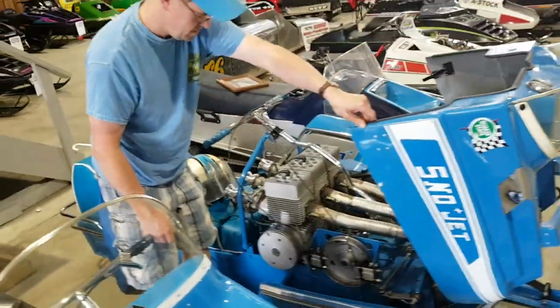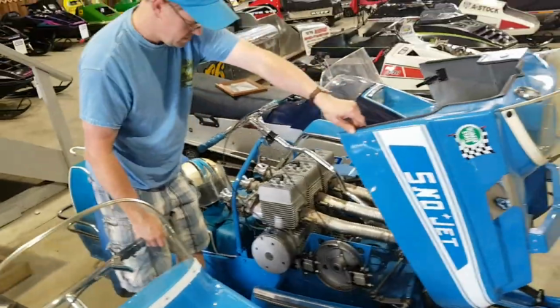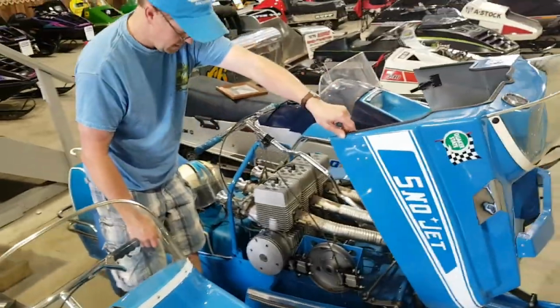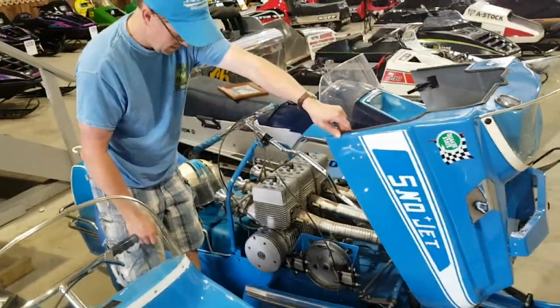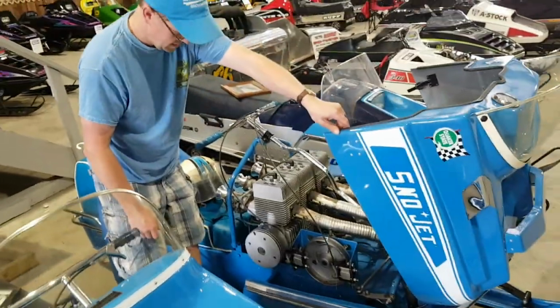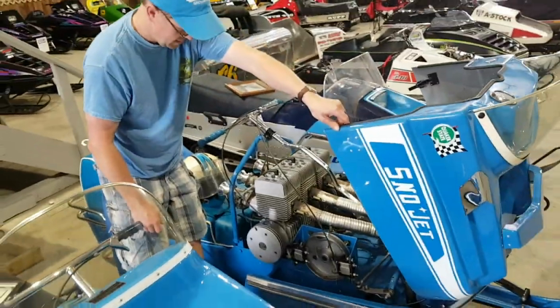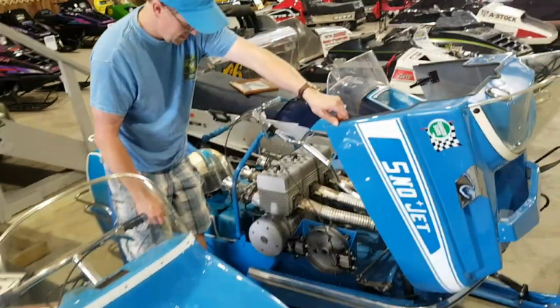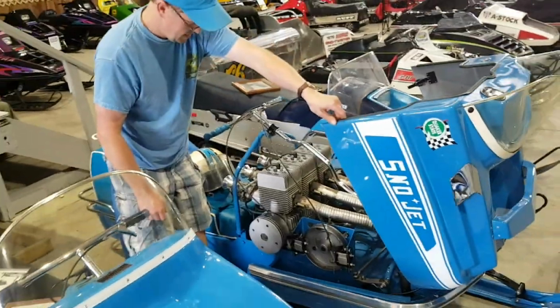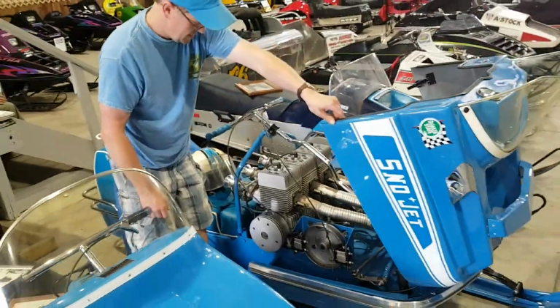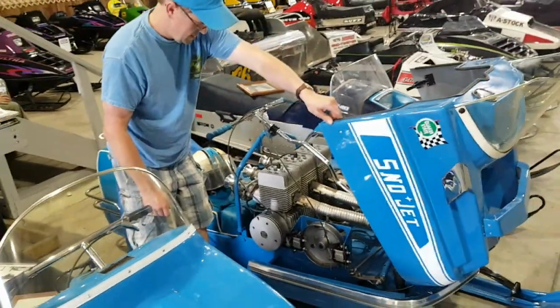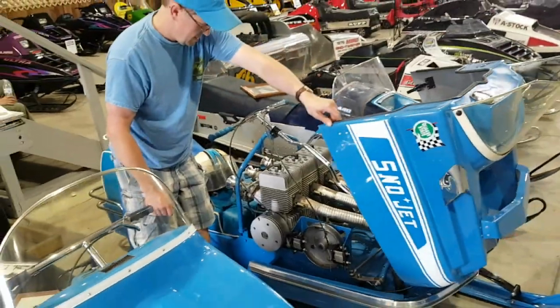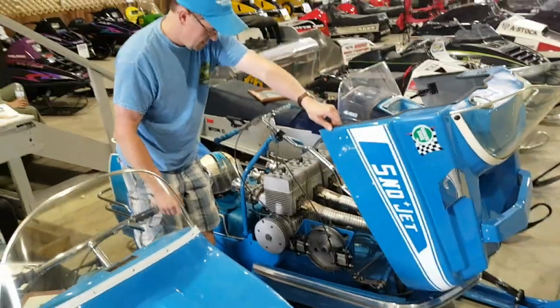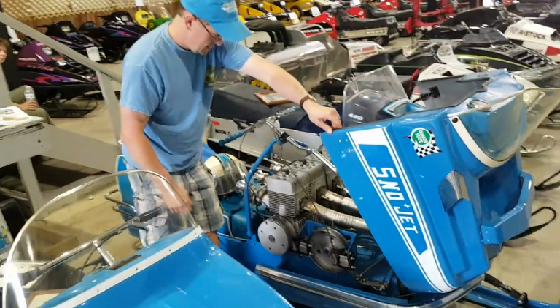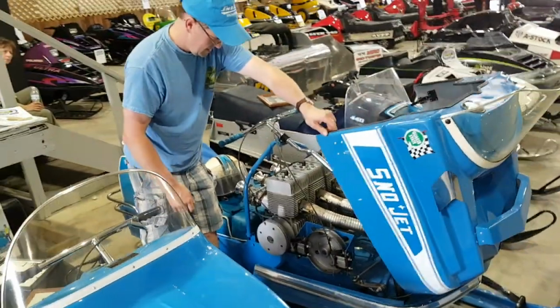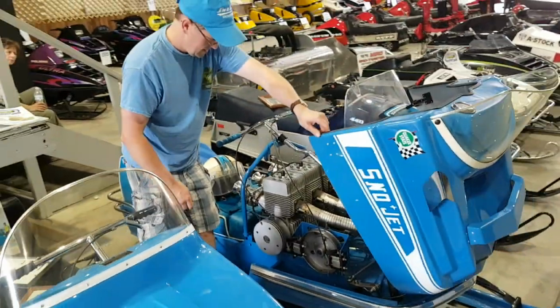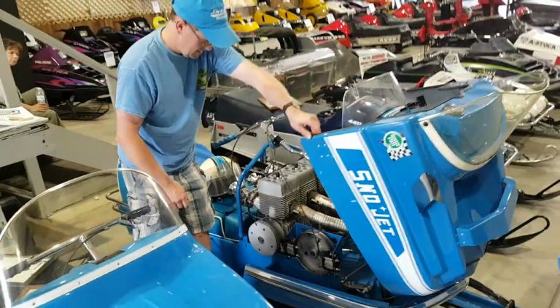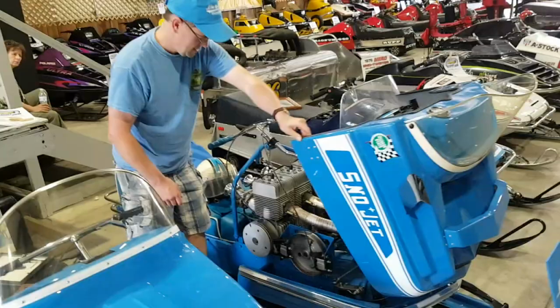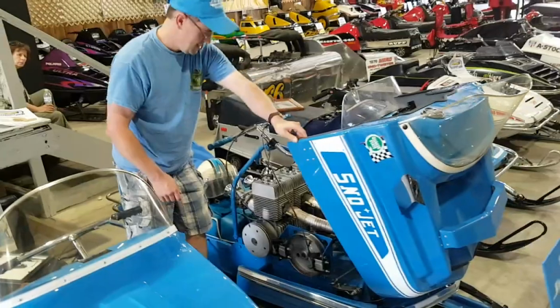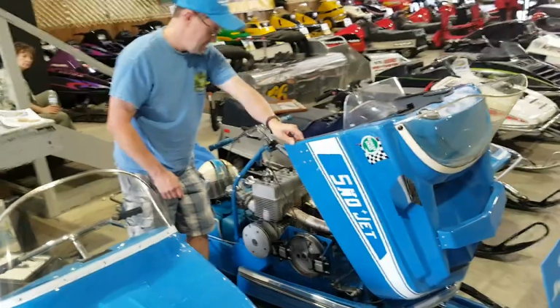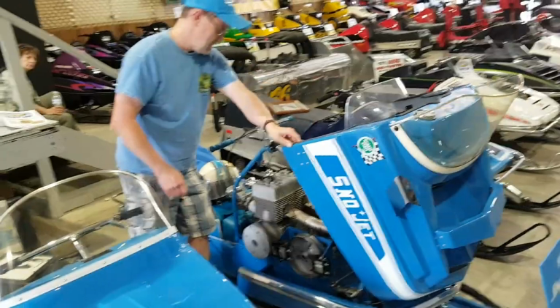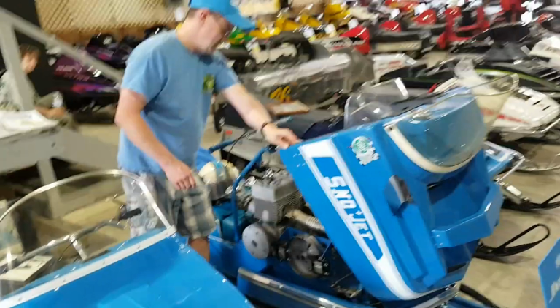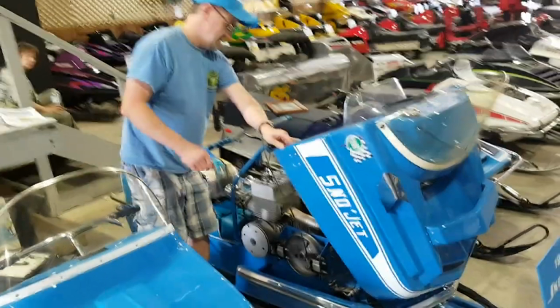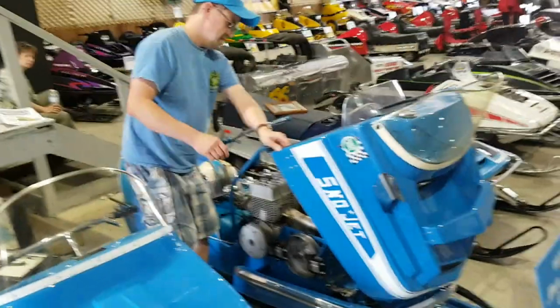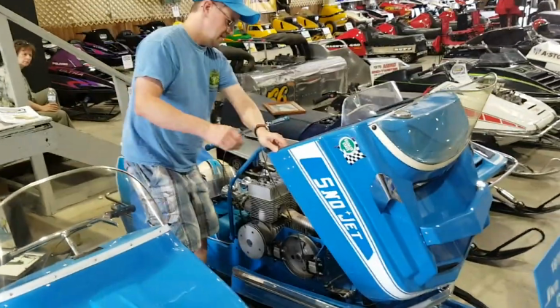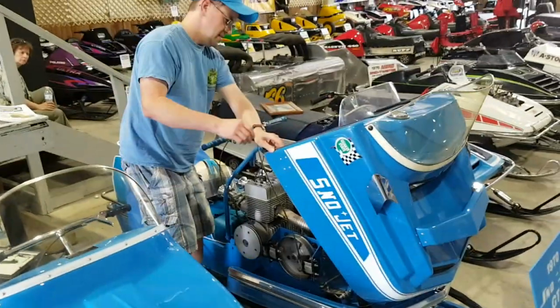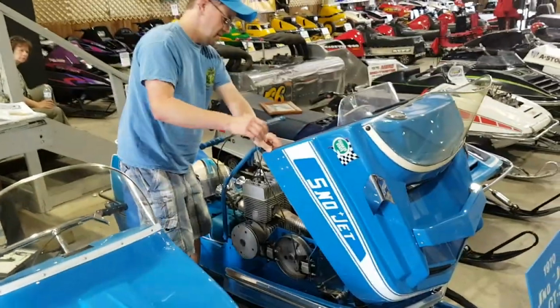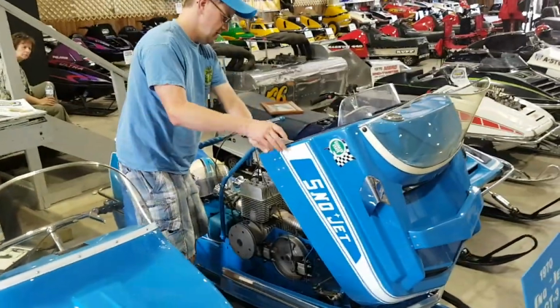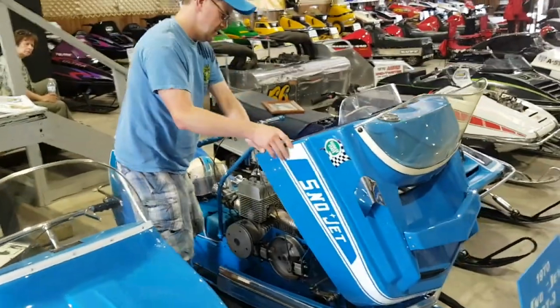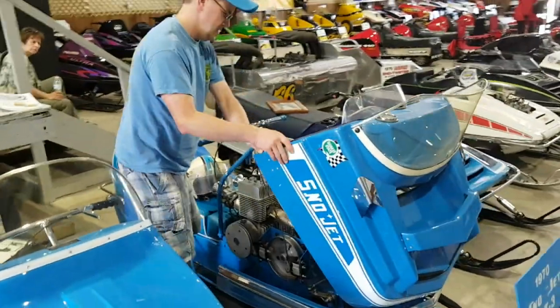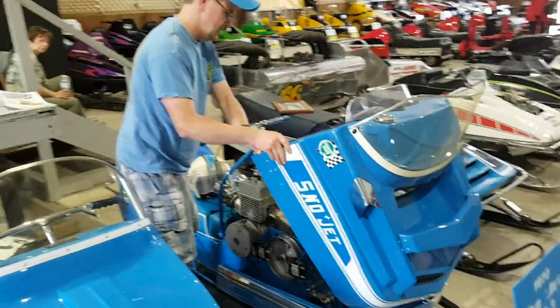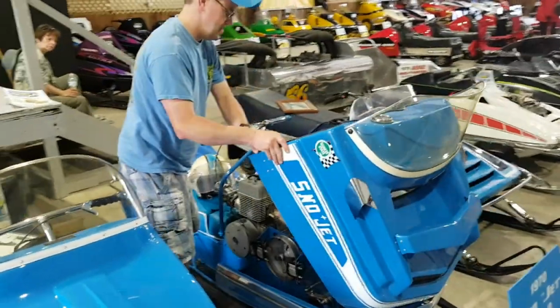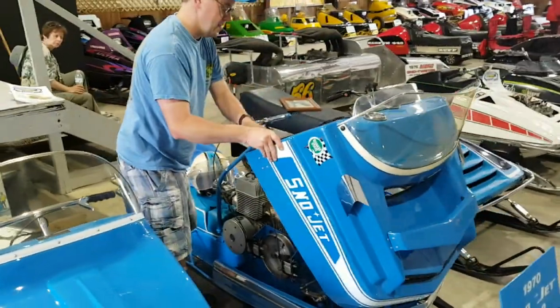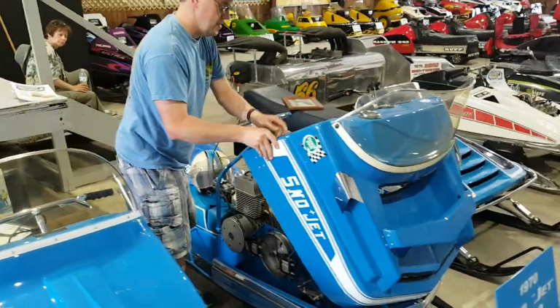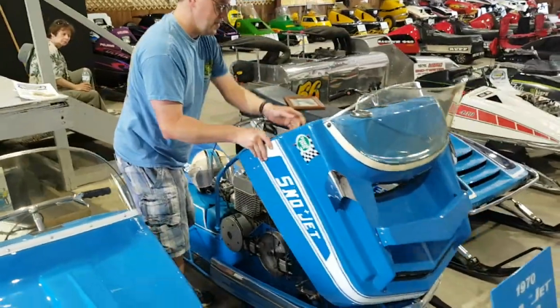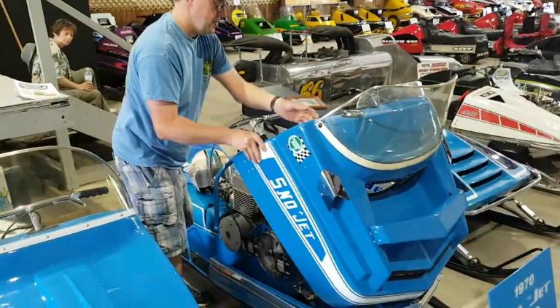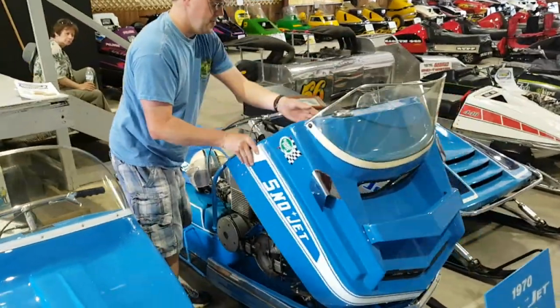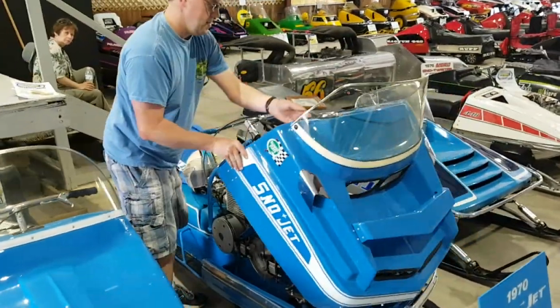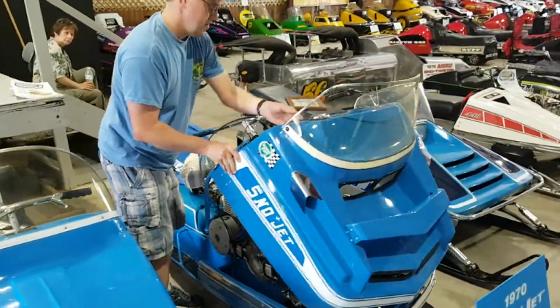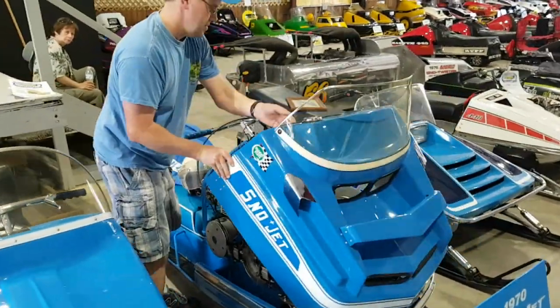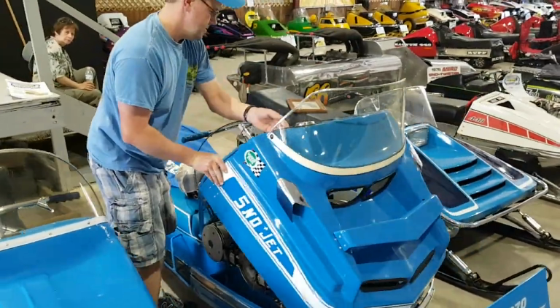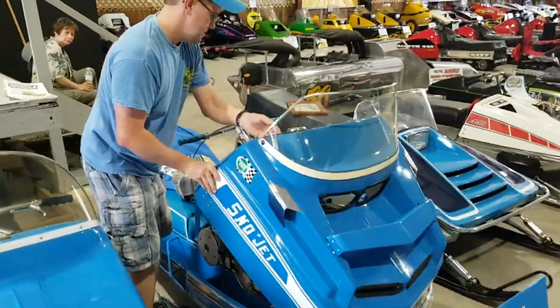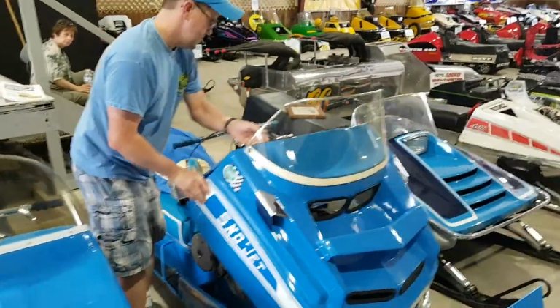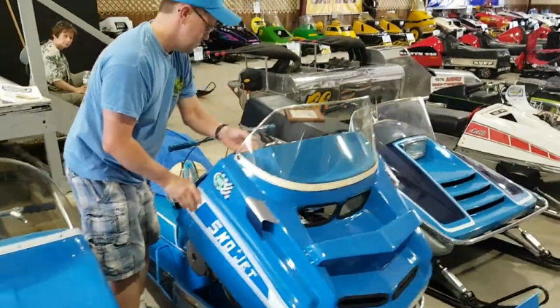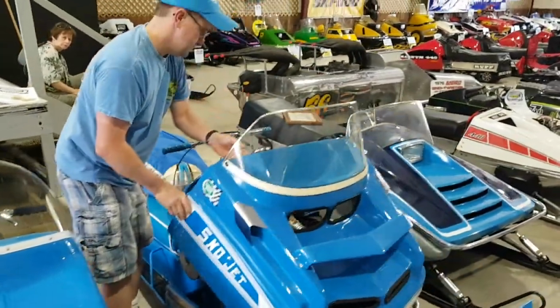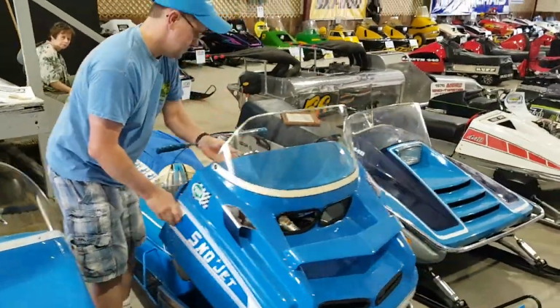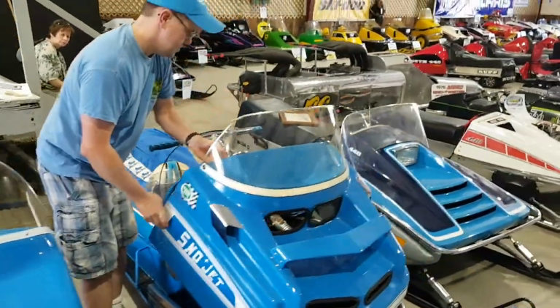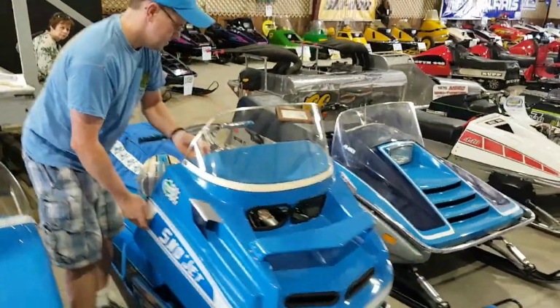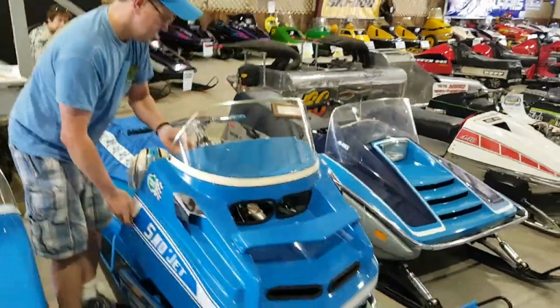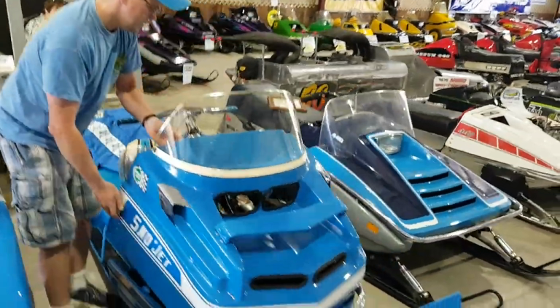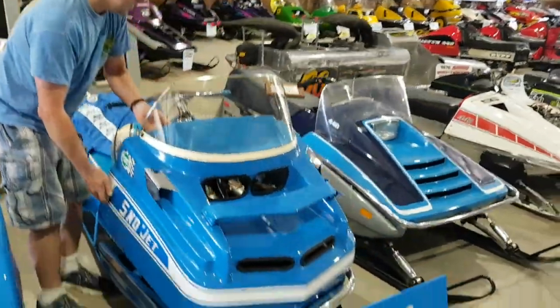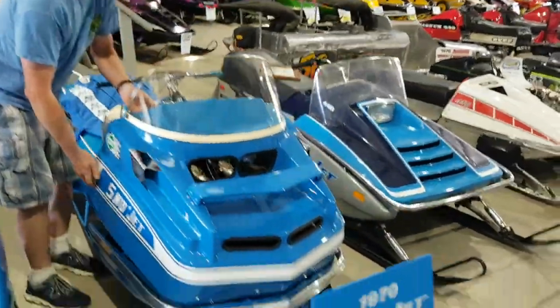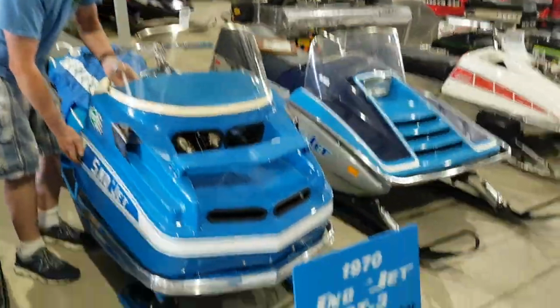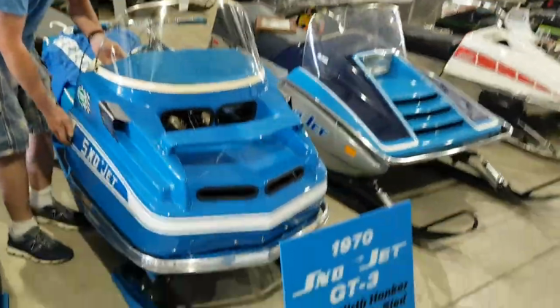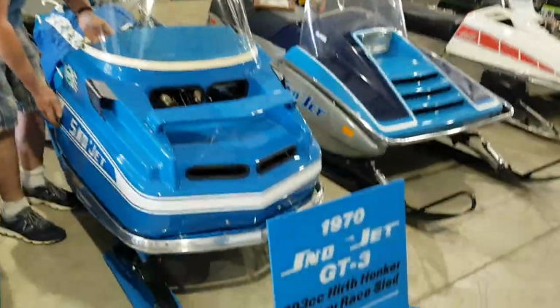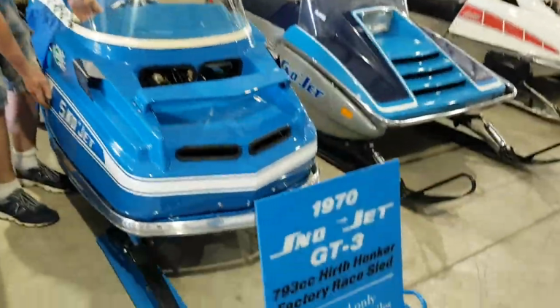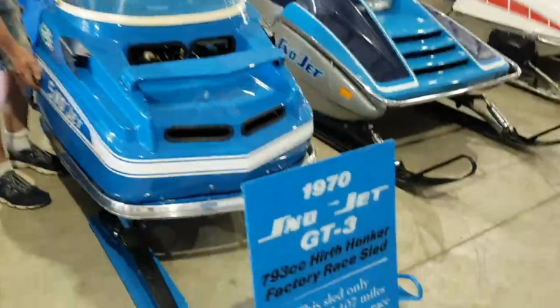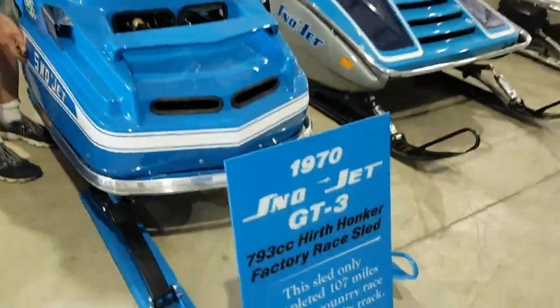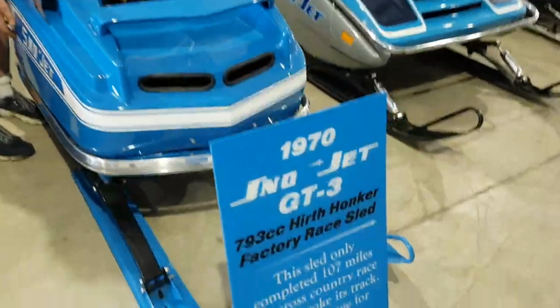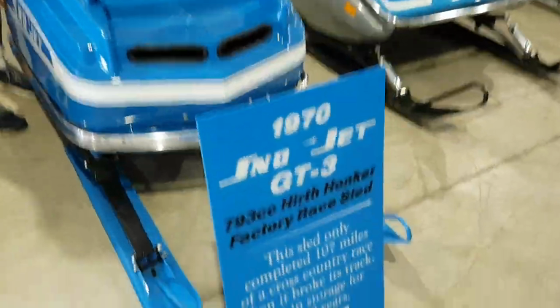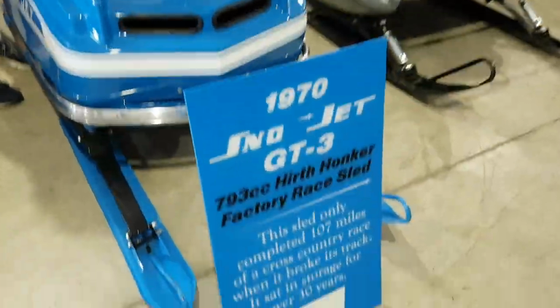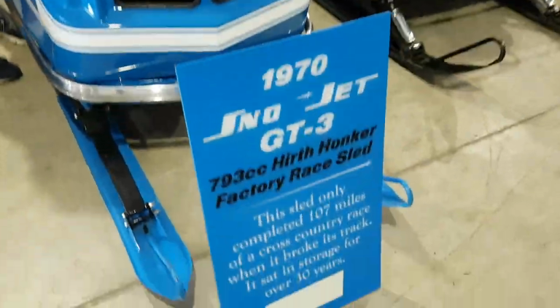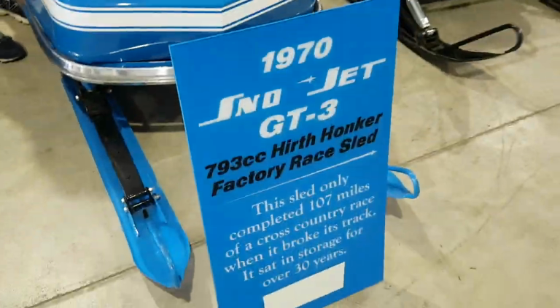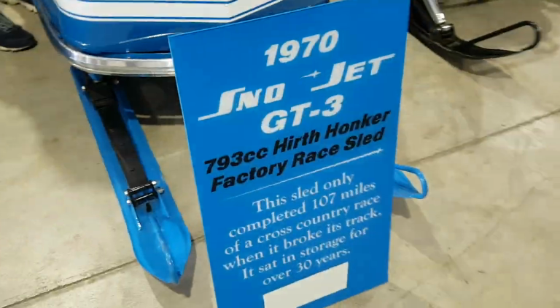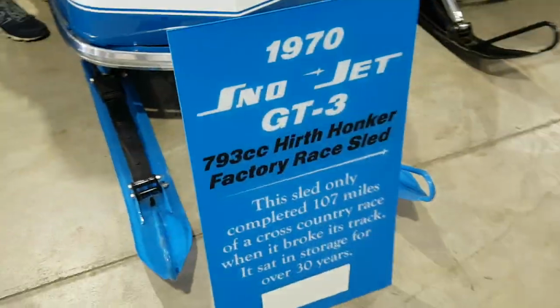It also has two calipers on the braking system.